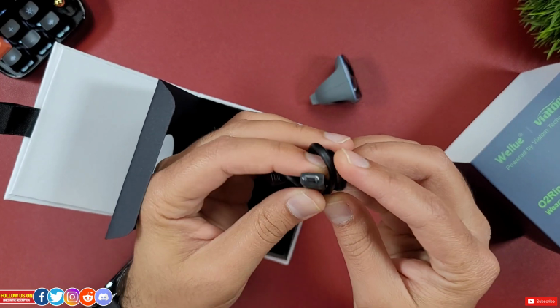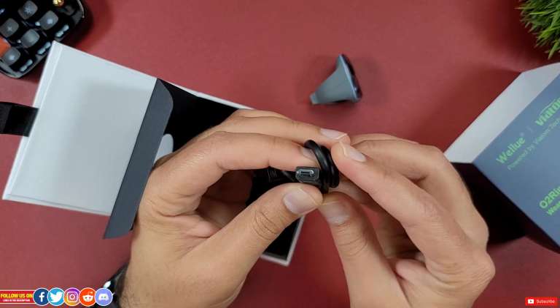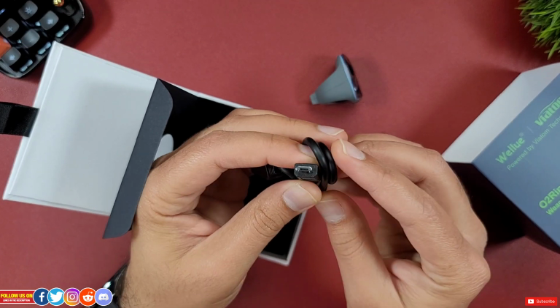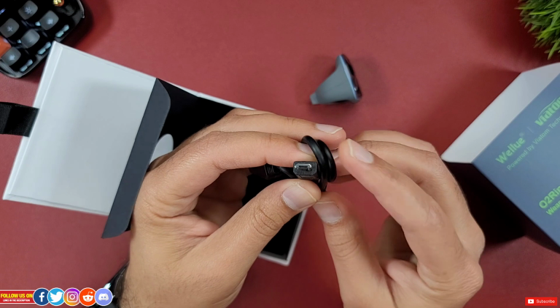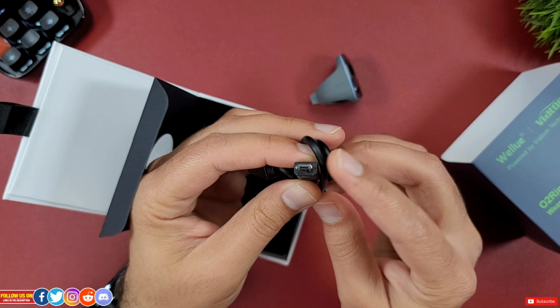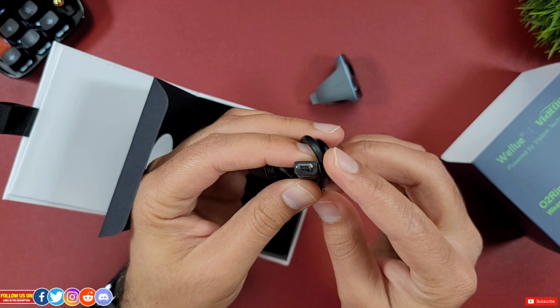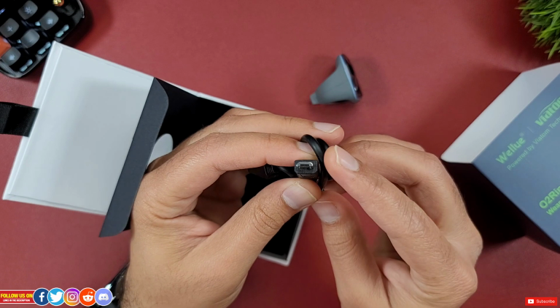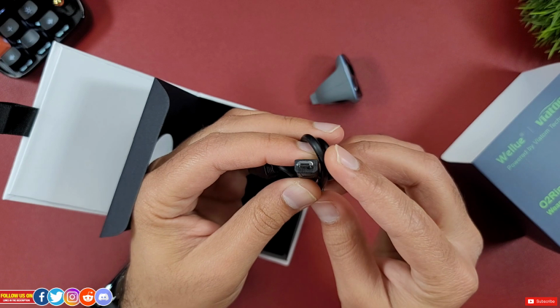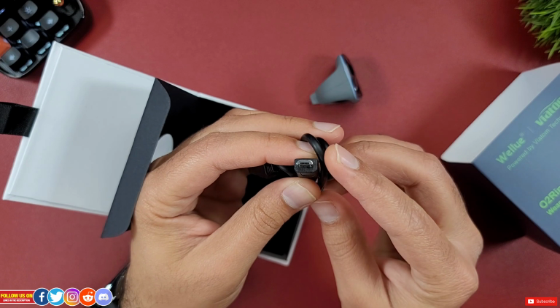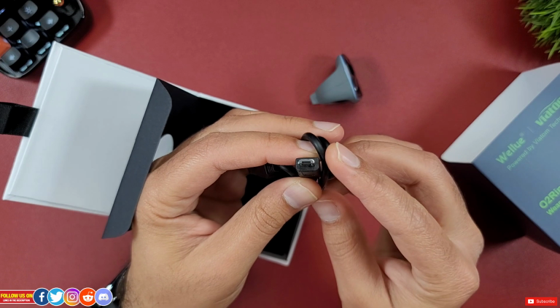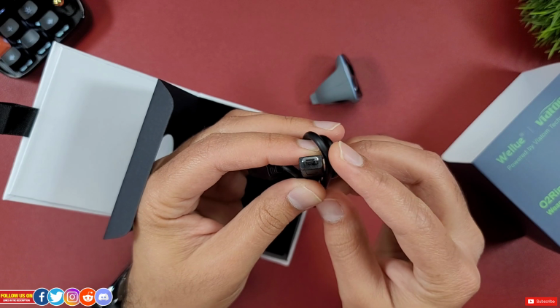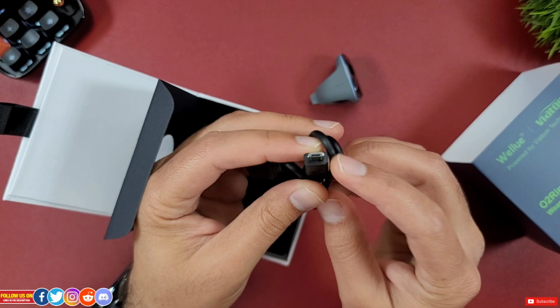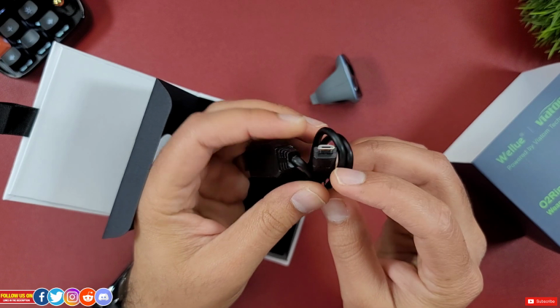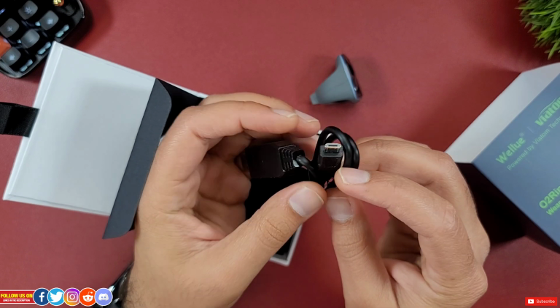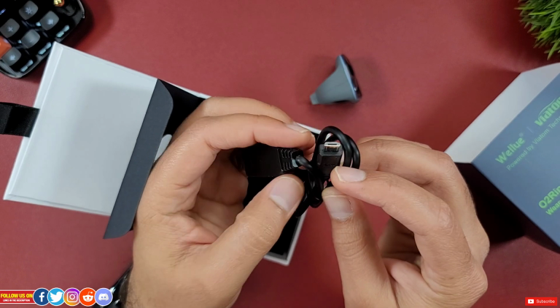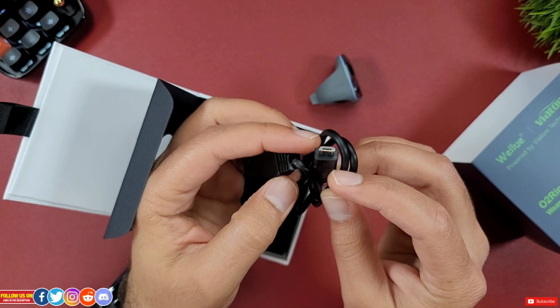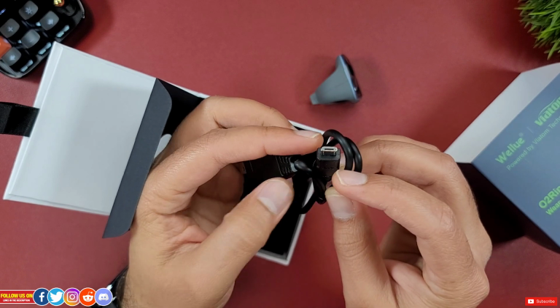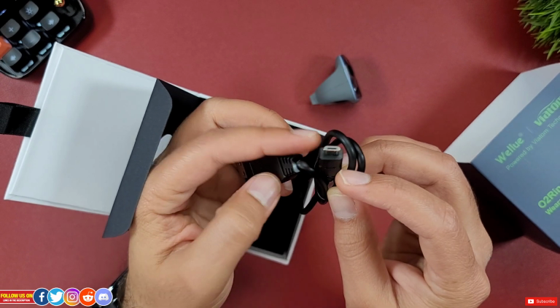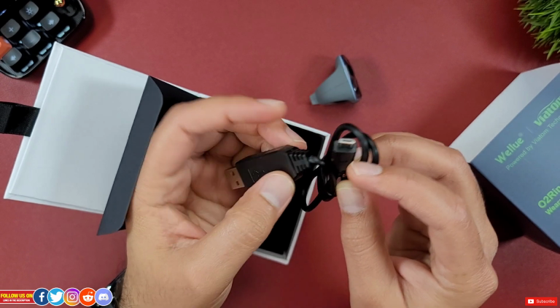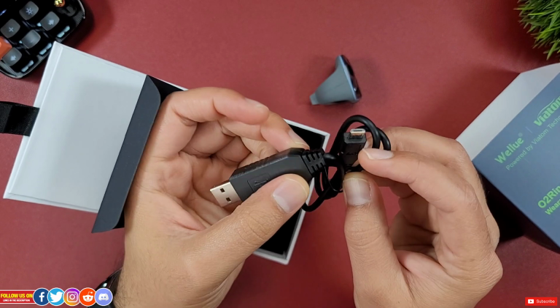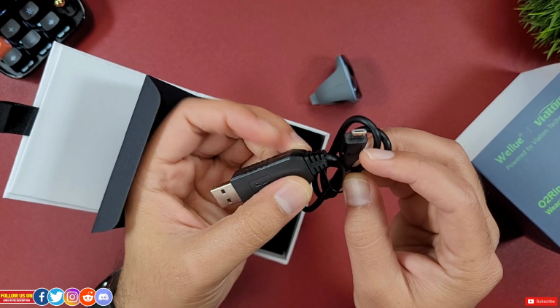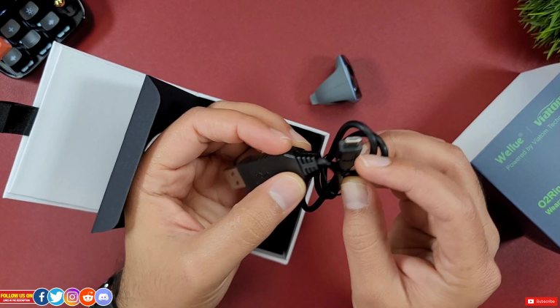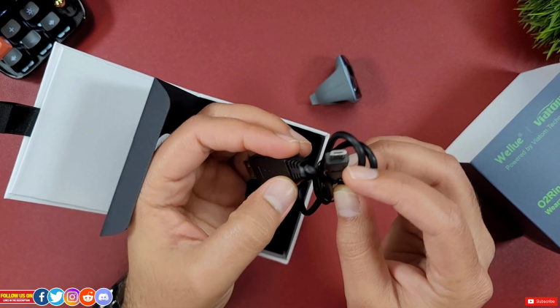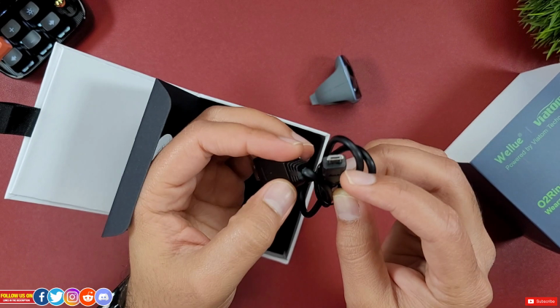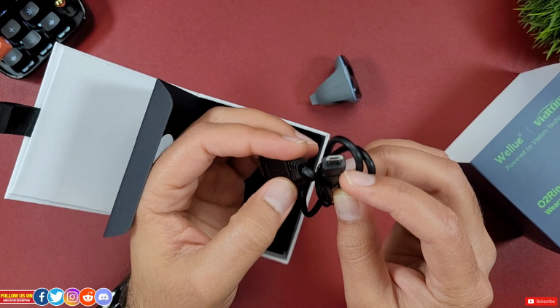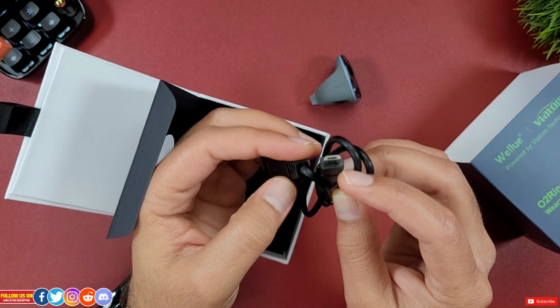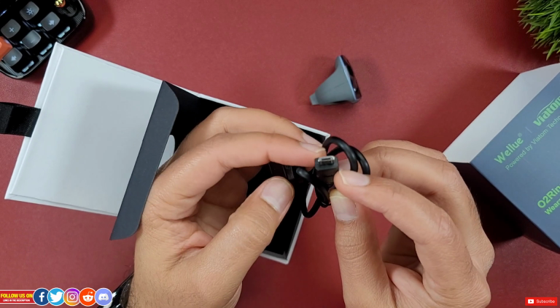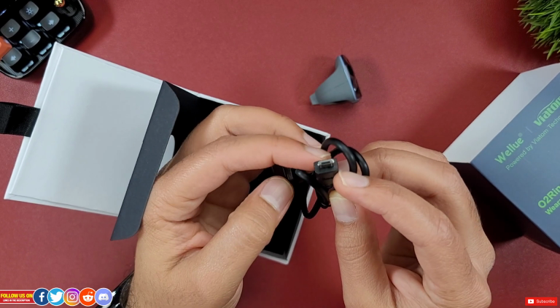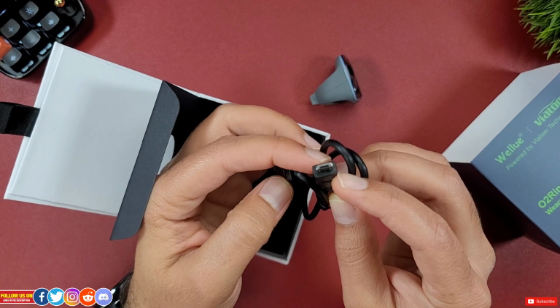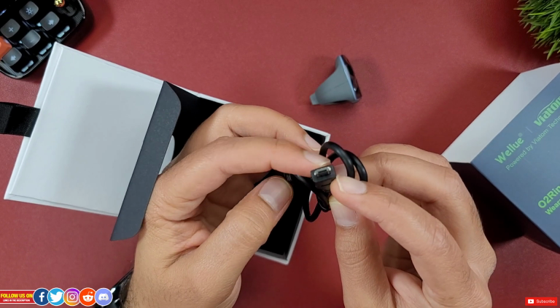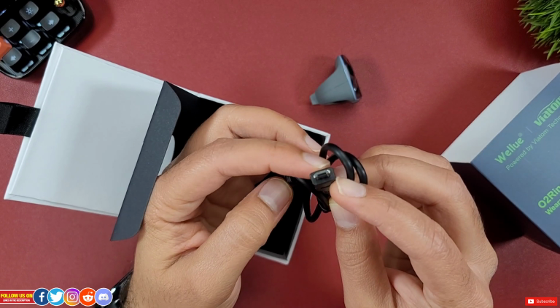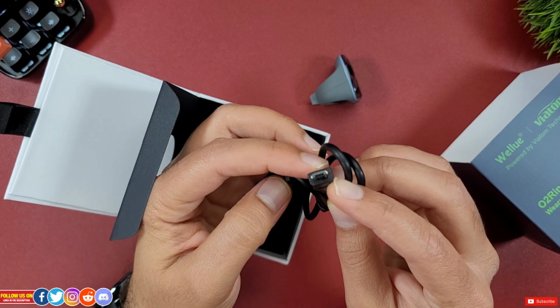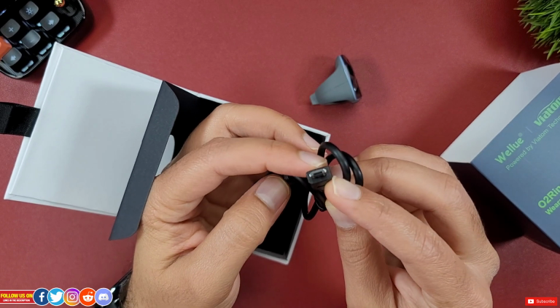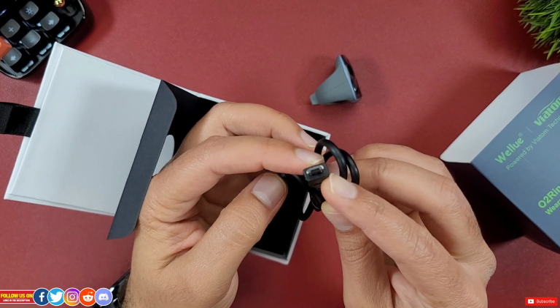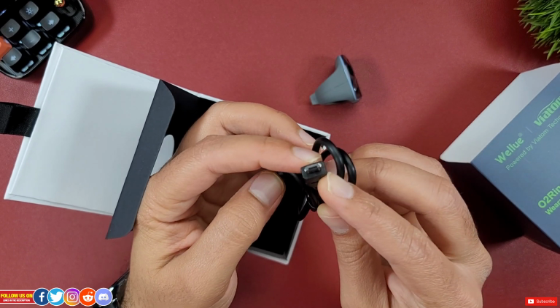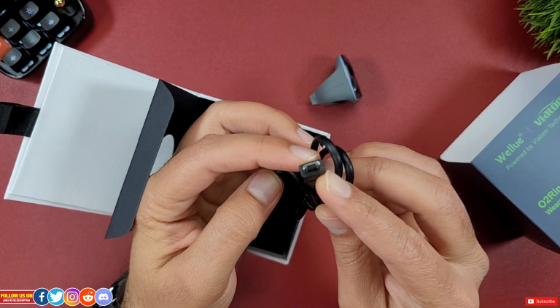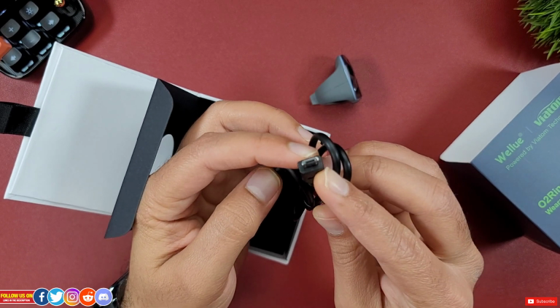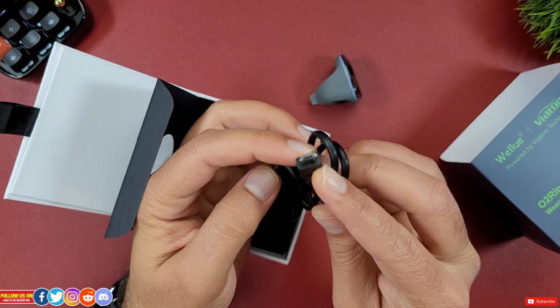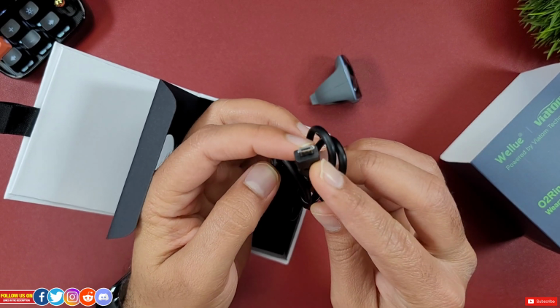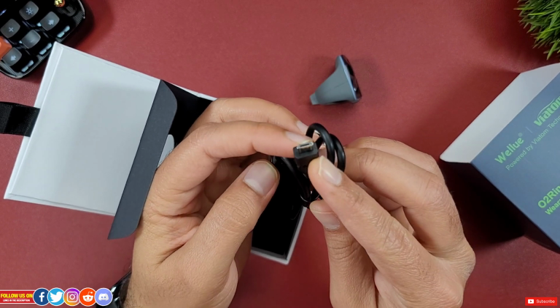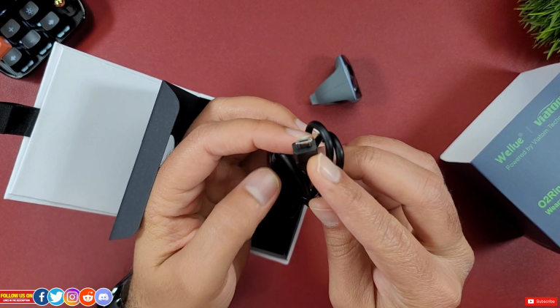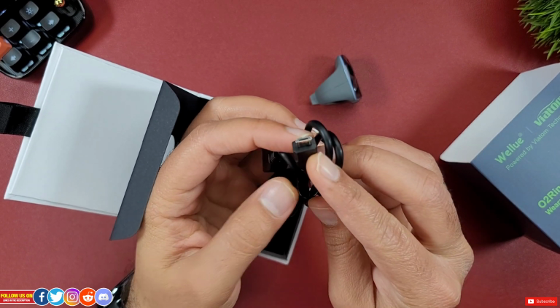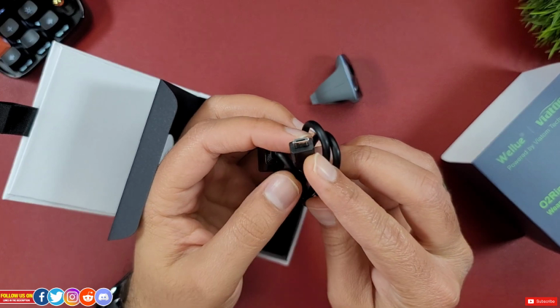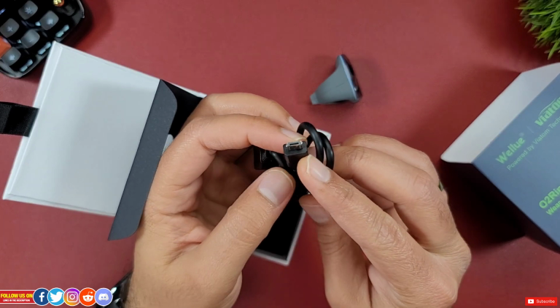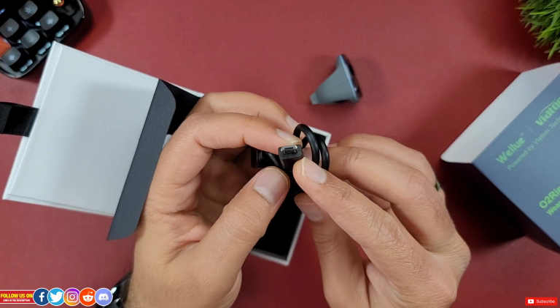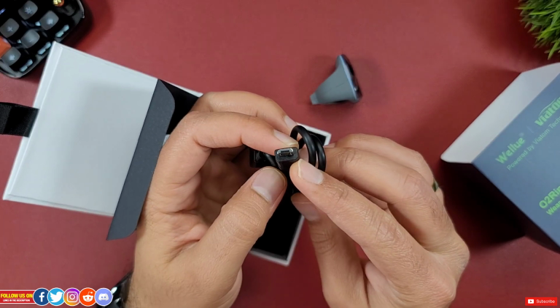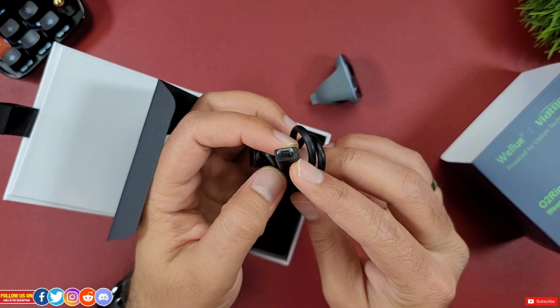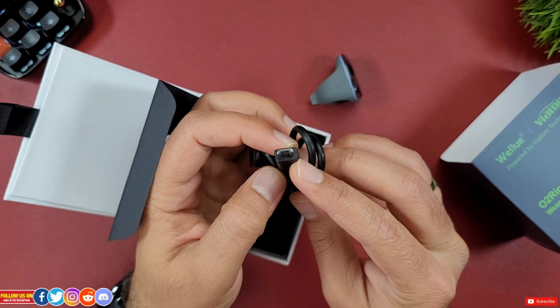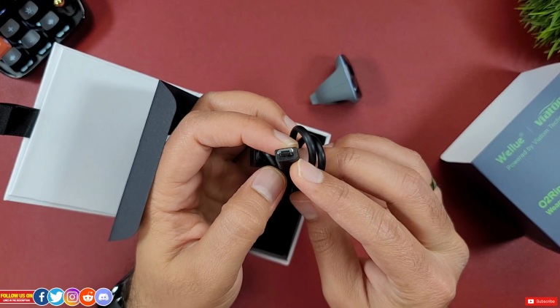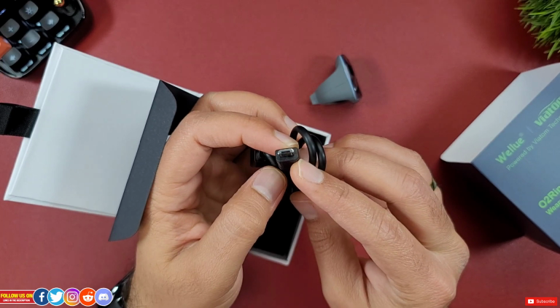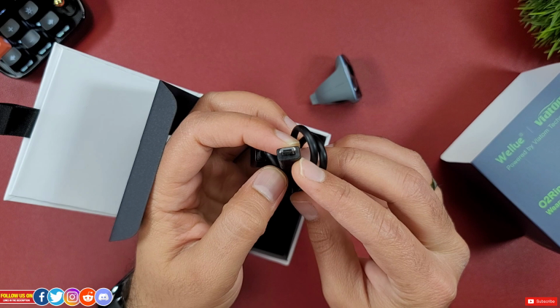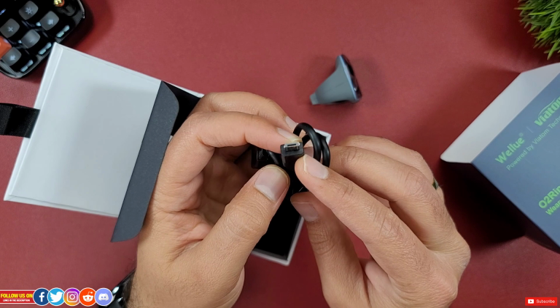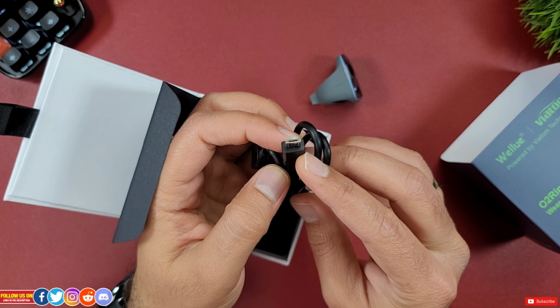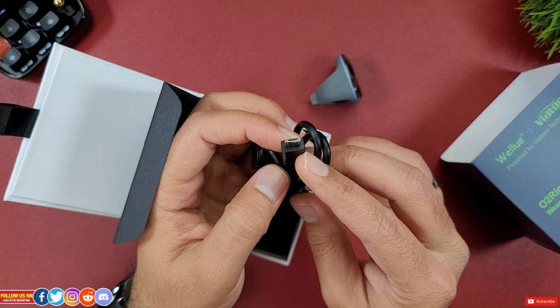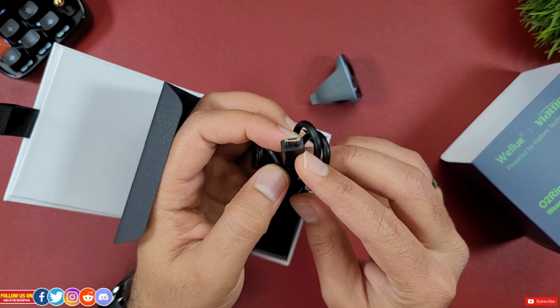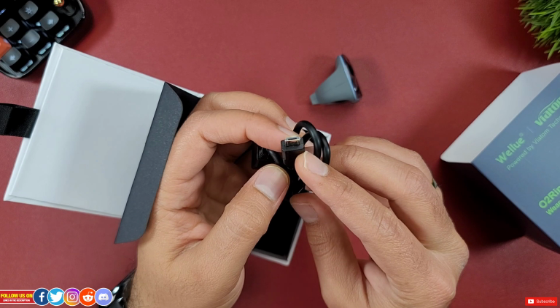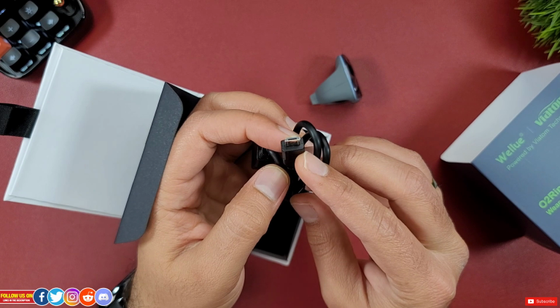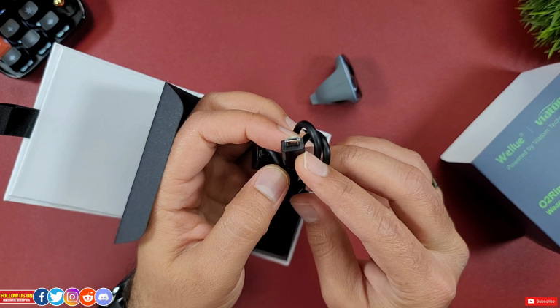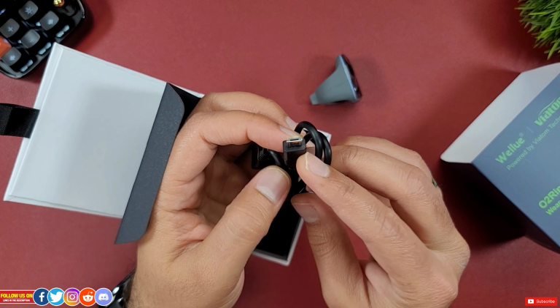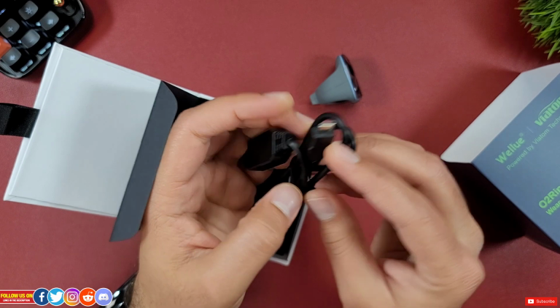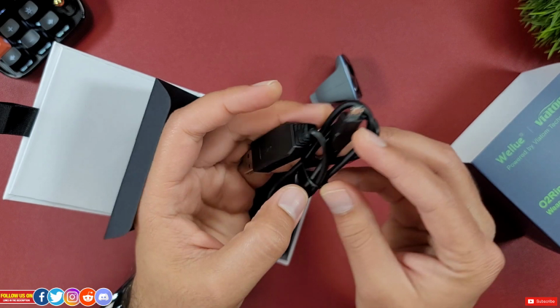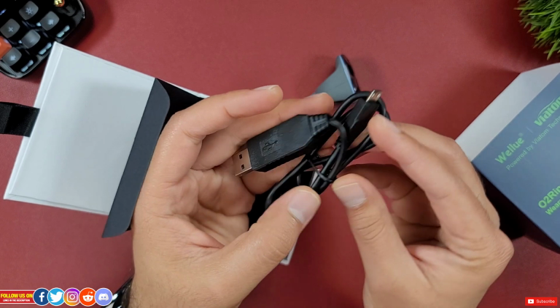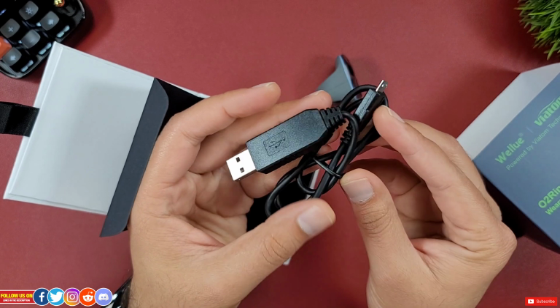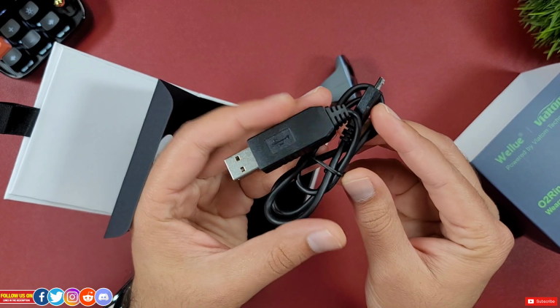During this video I'll show you how to transfer readings from this O2 ring to a smartphone via Bluetooth or to a PC via this cable.